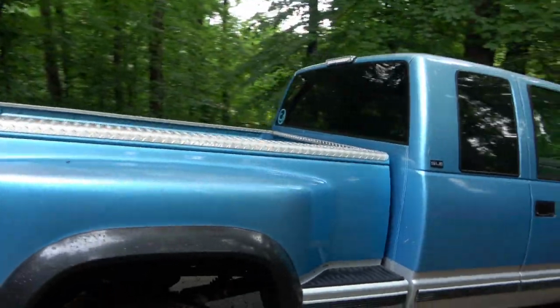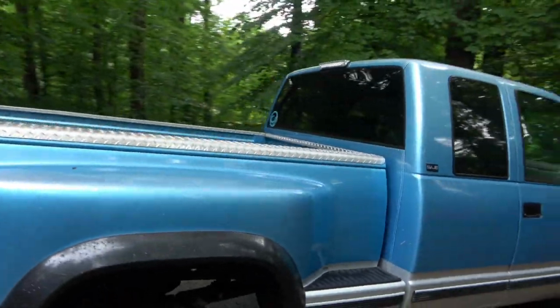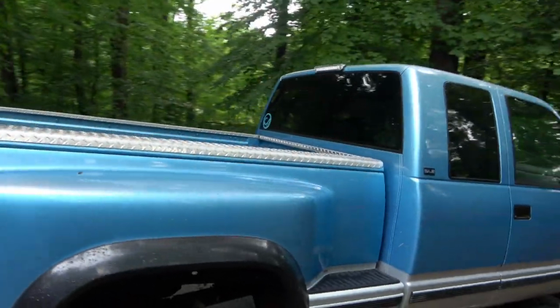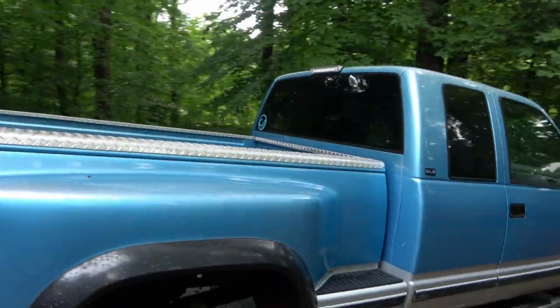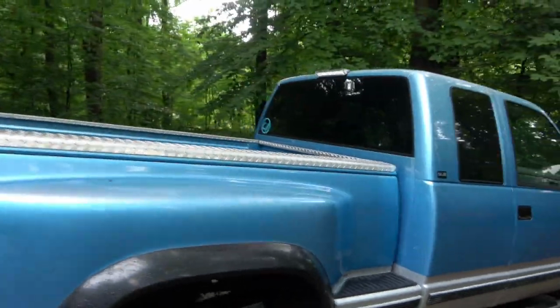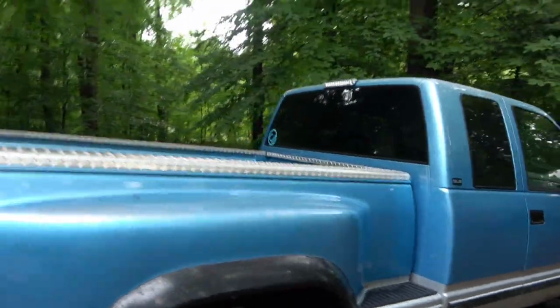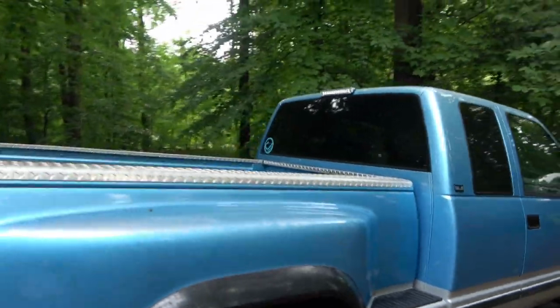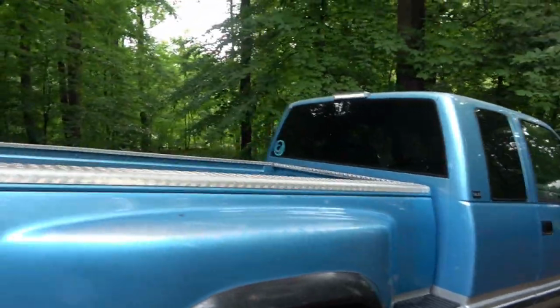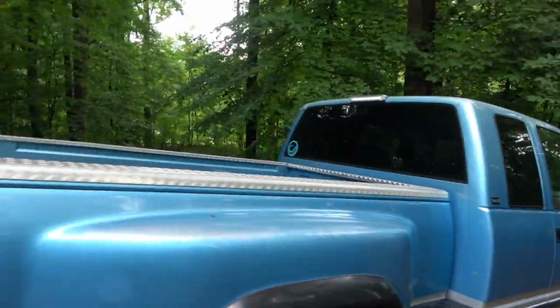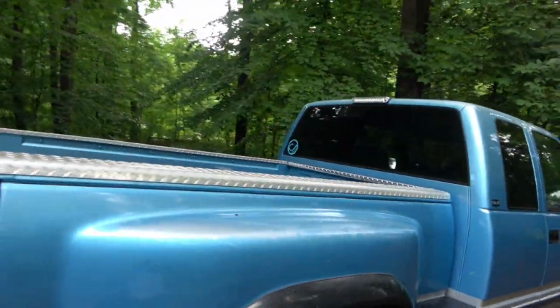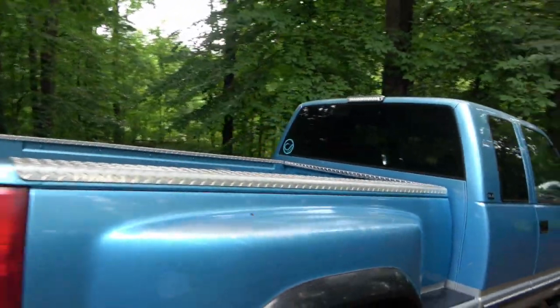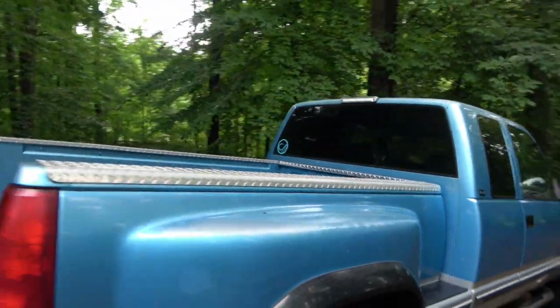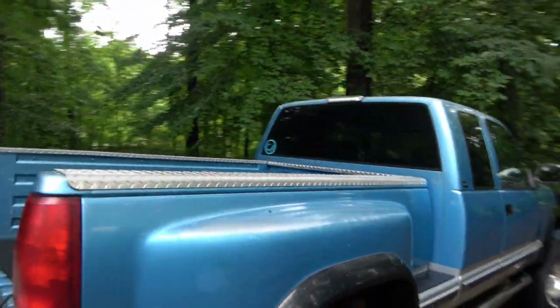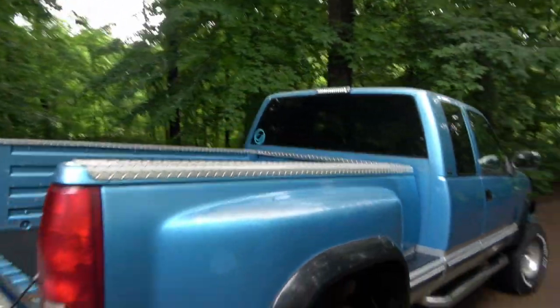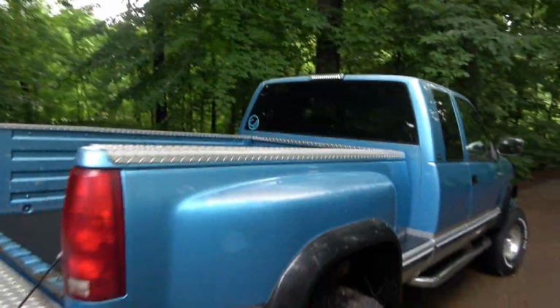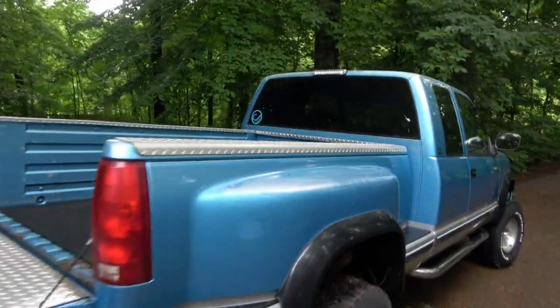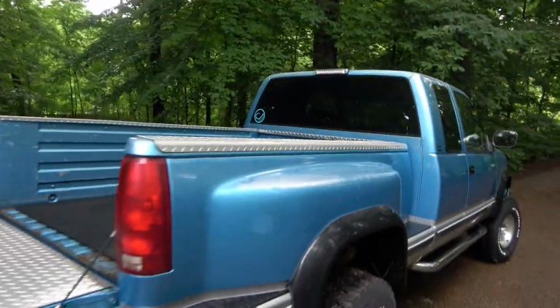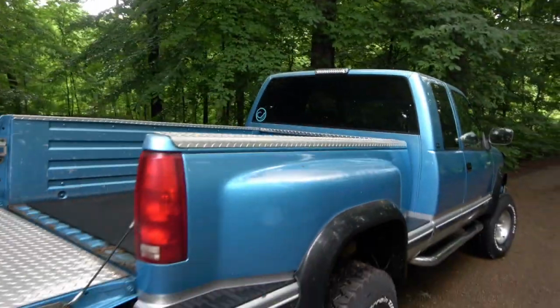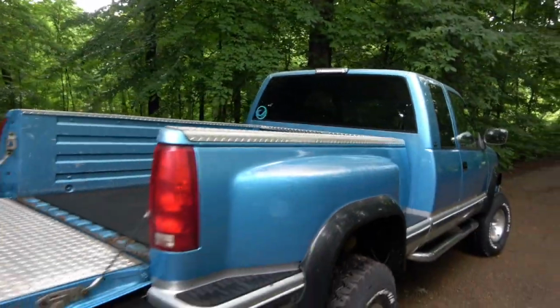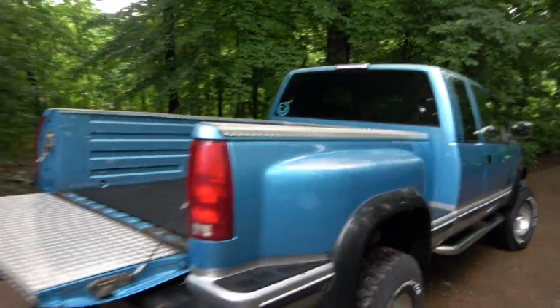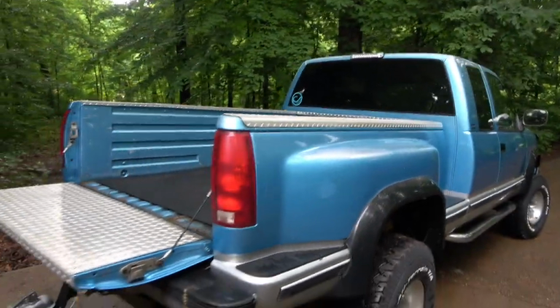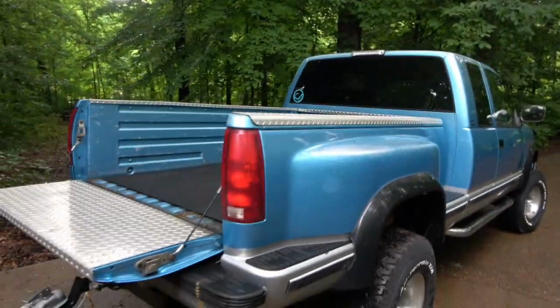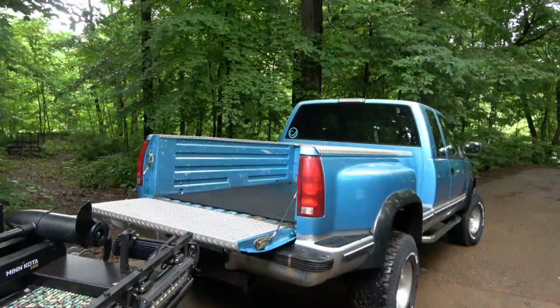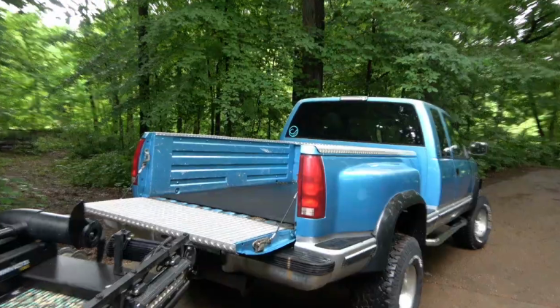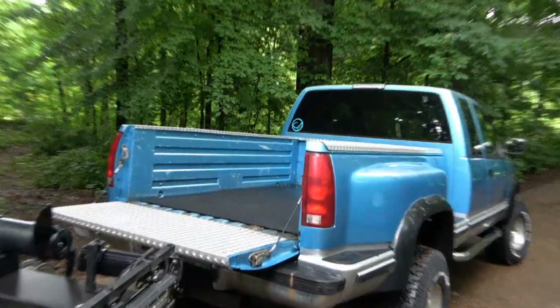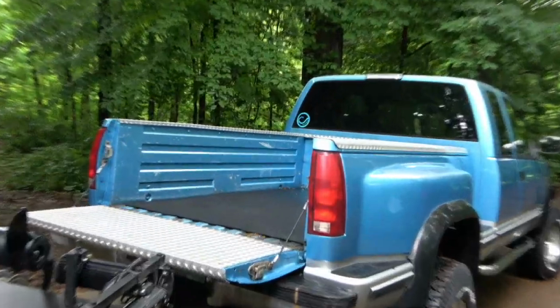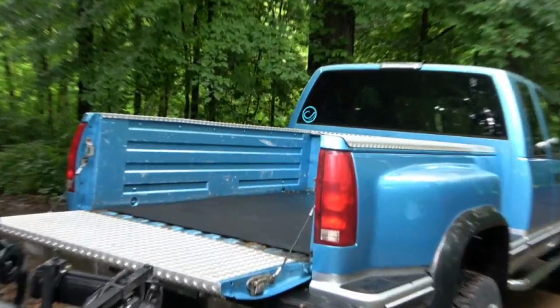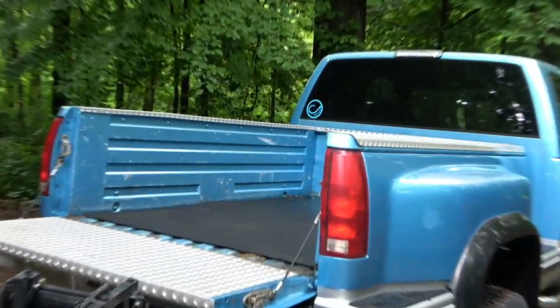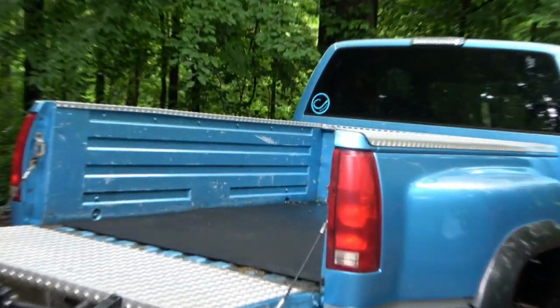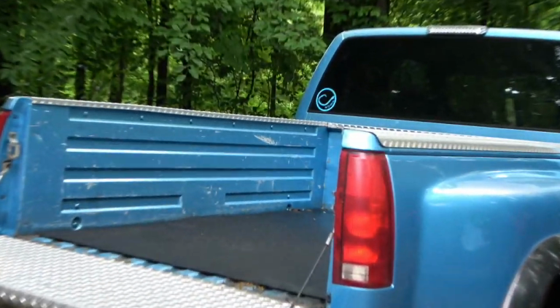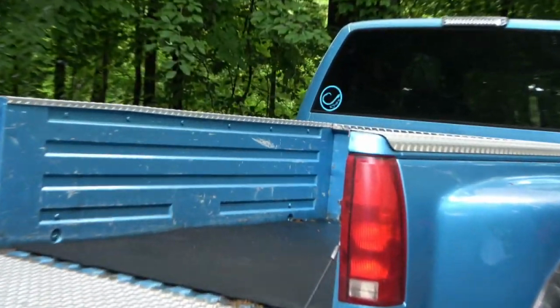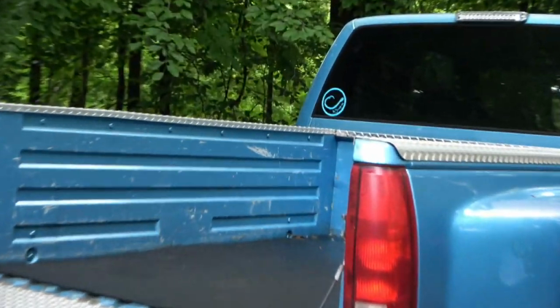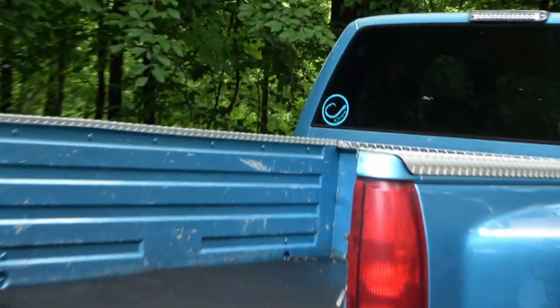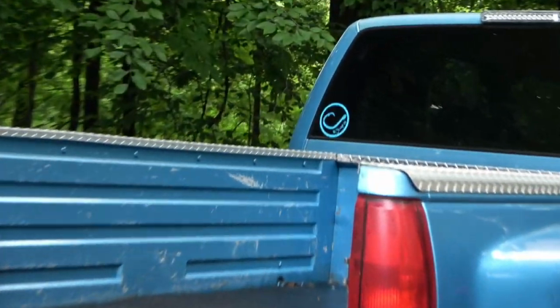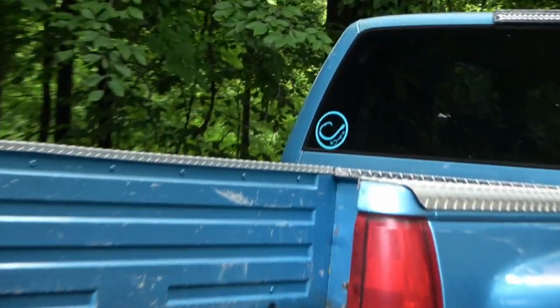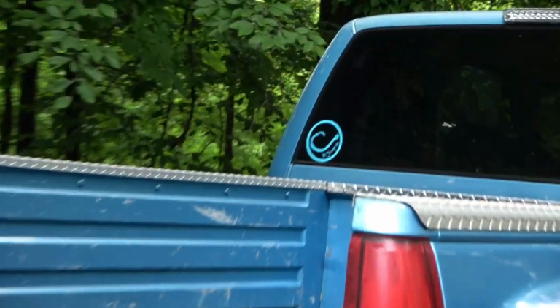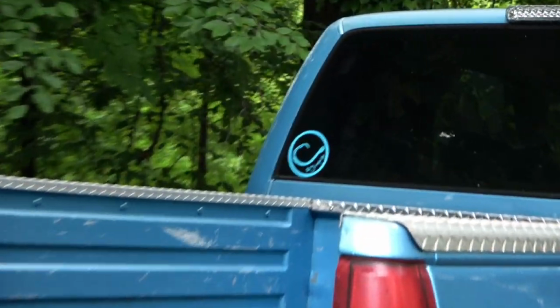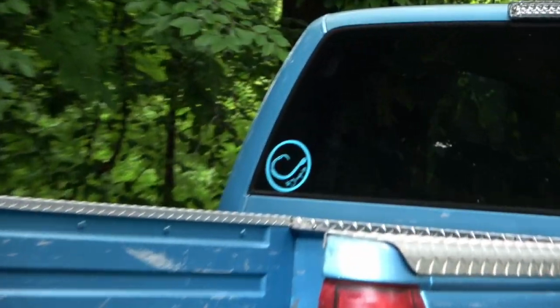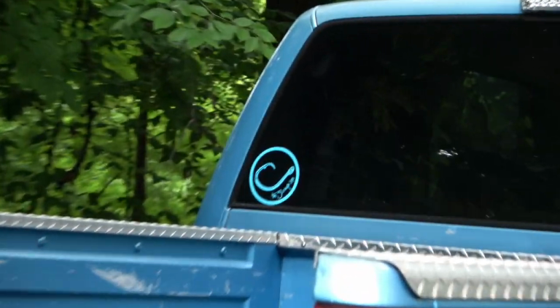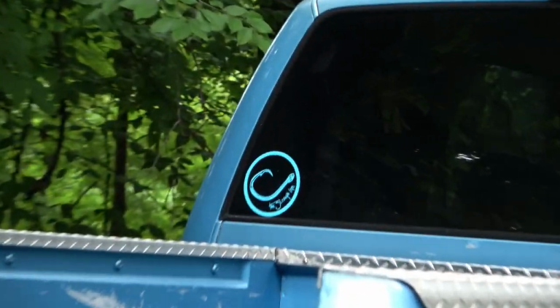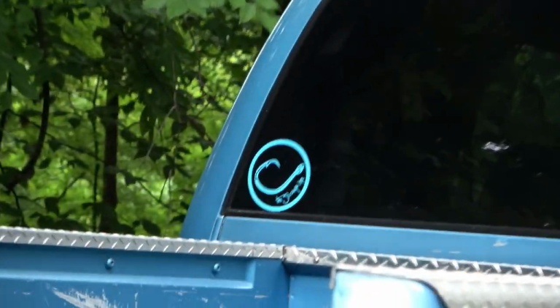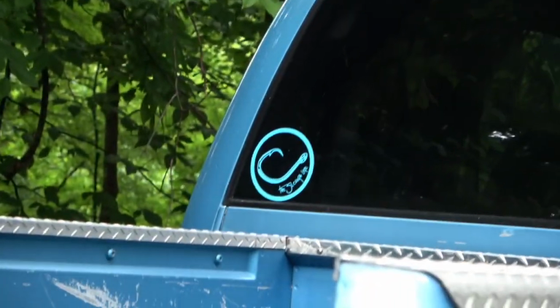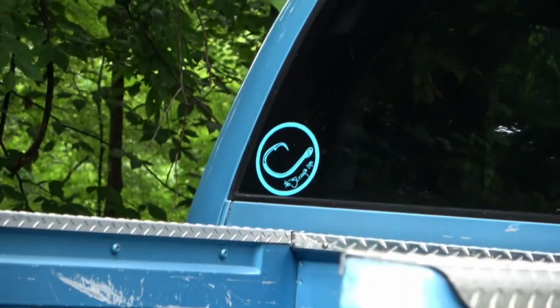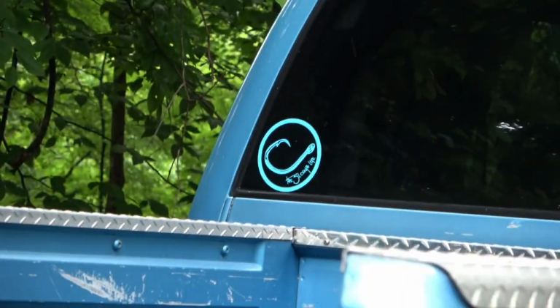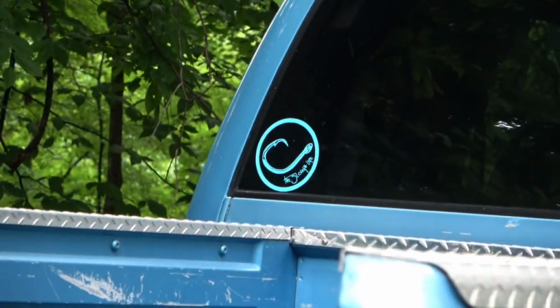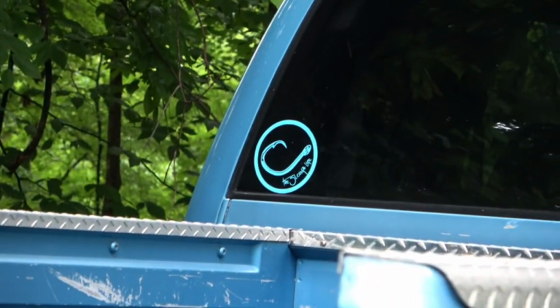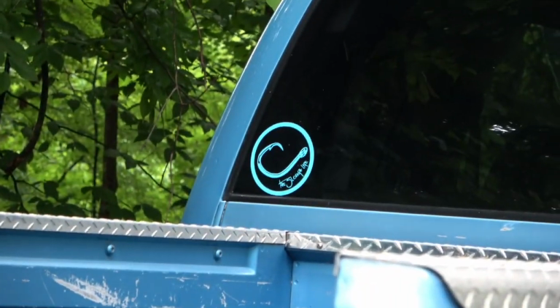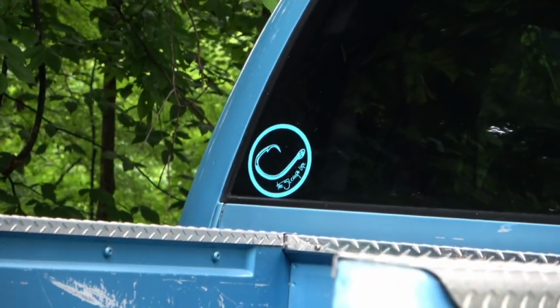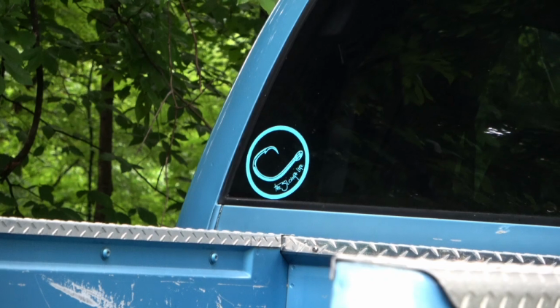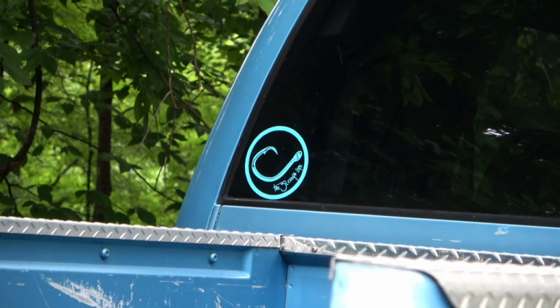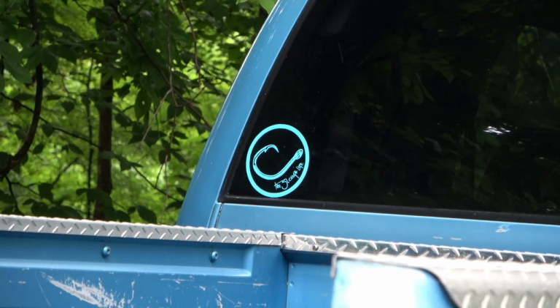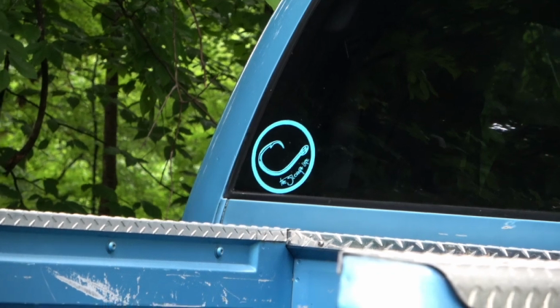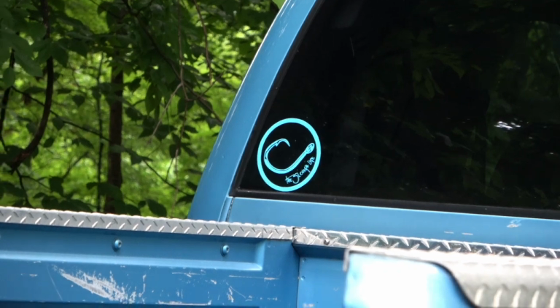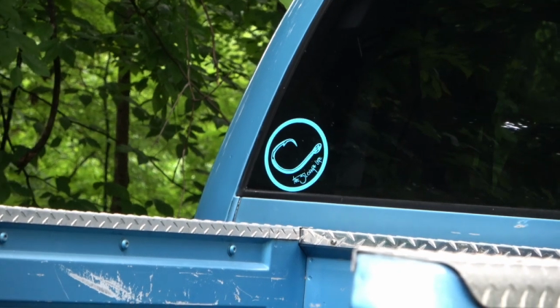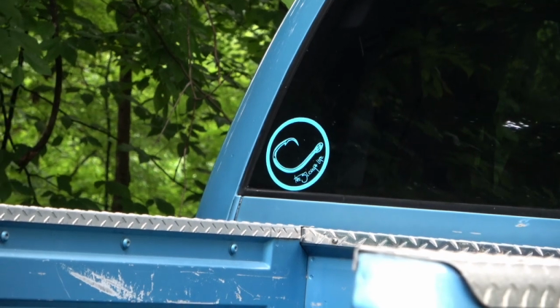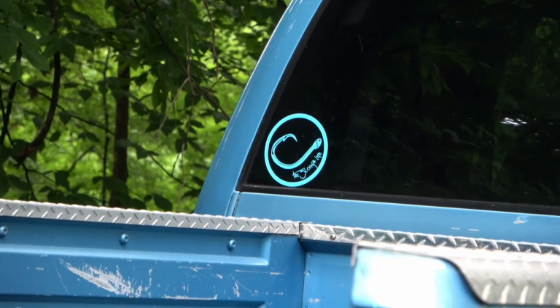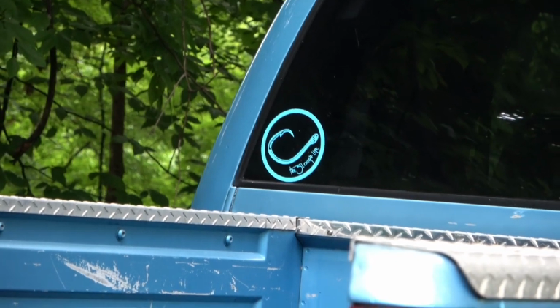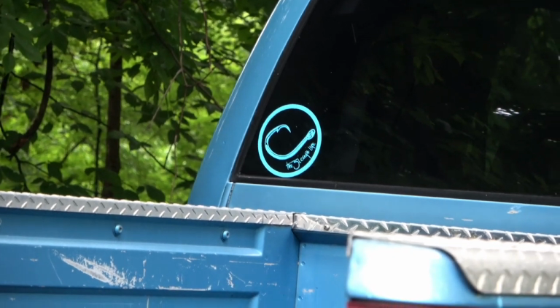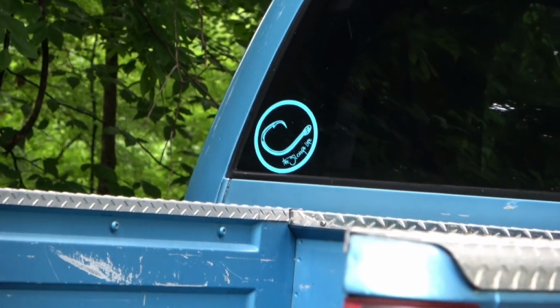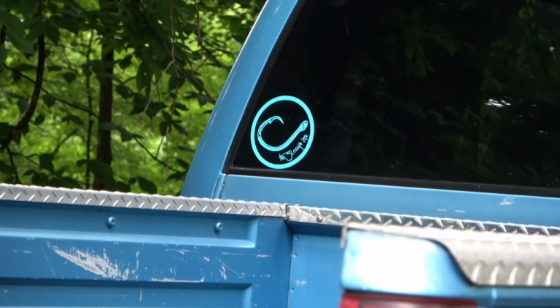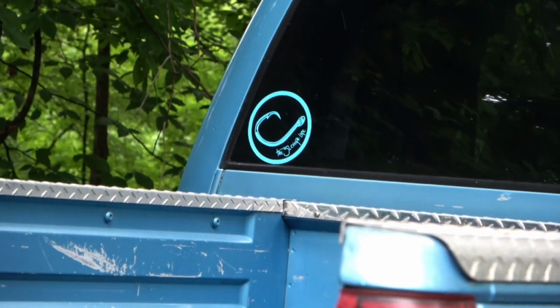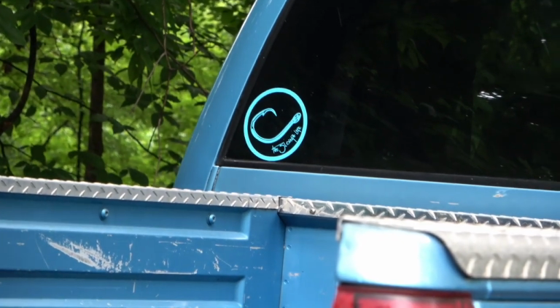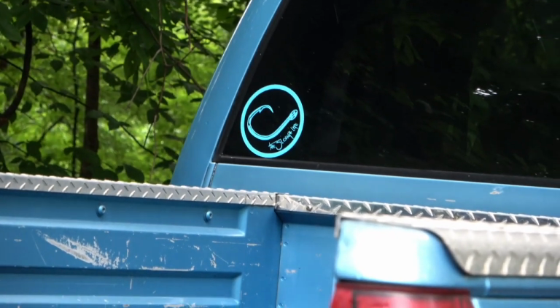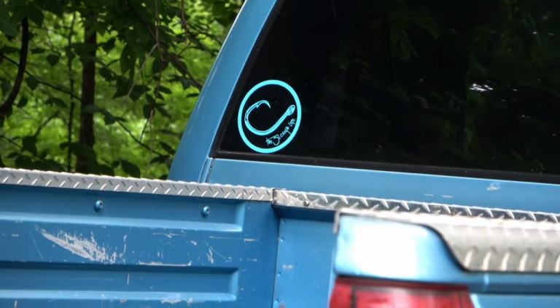Pretty cool old truck, though. I like that color. I already added a Slew Life sticker to it — I think that probably added at least 15 horsepower.